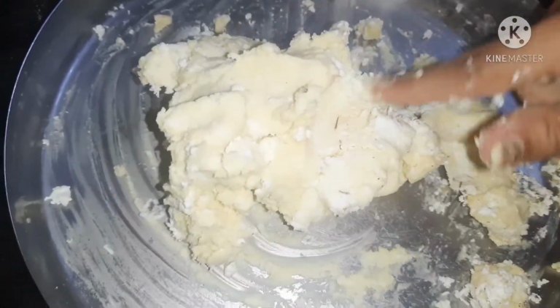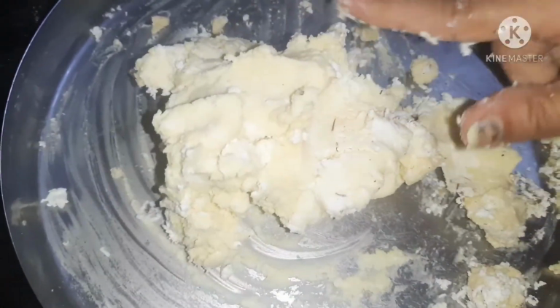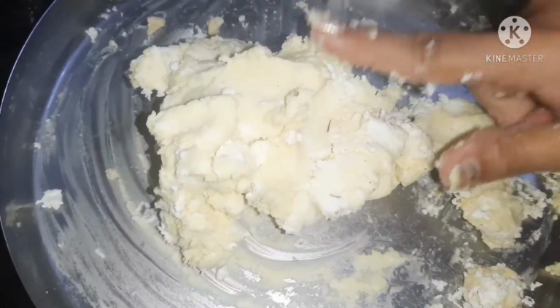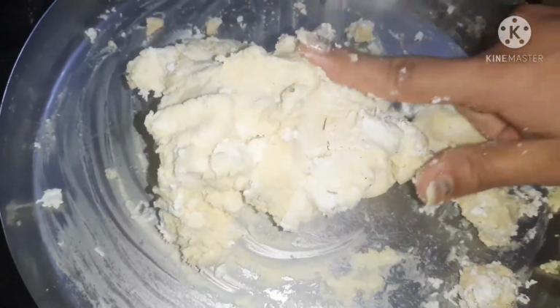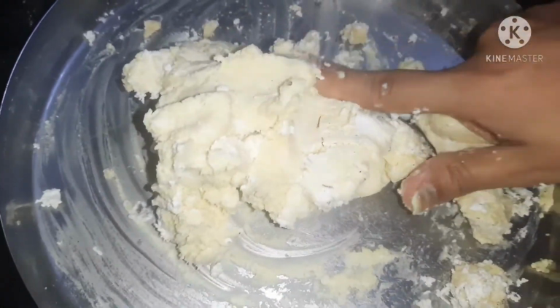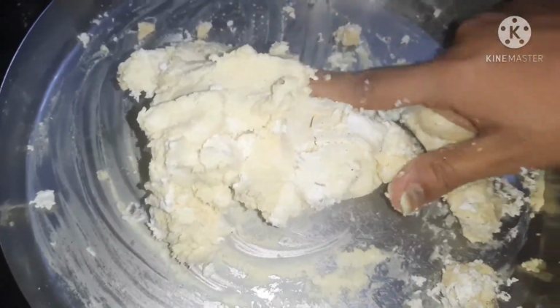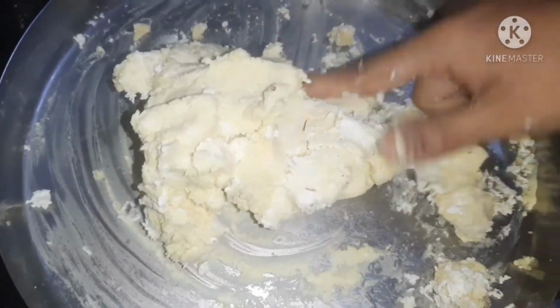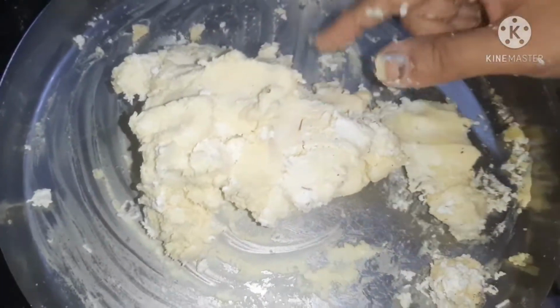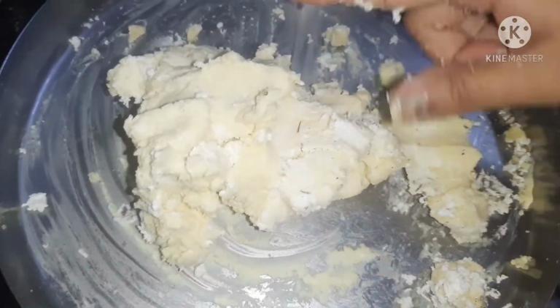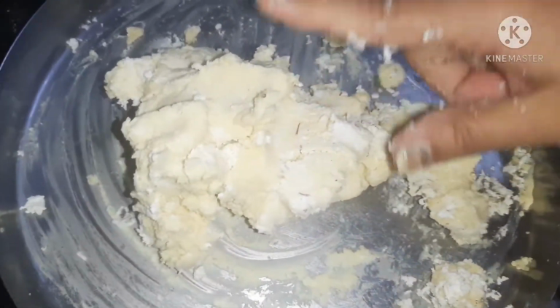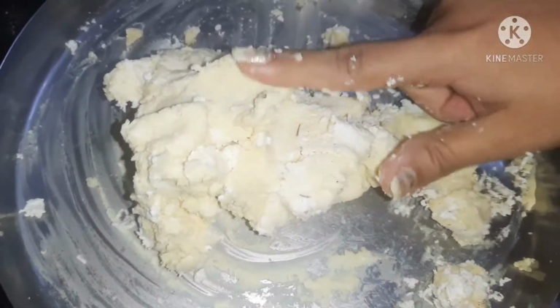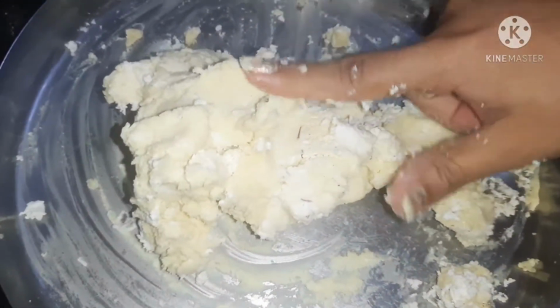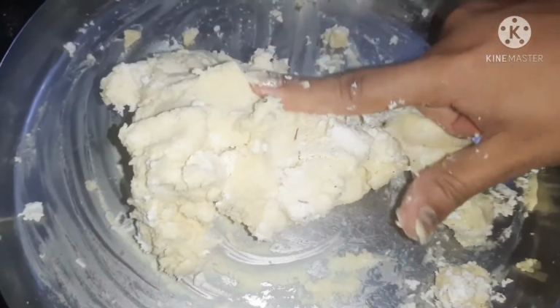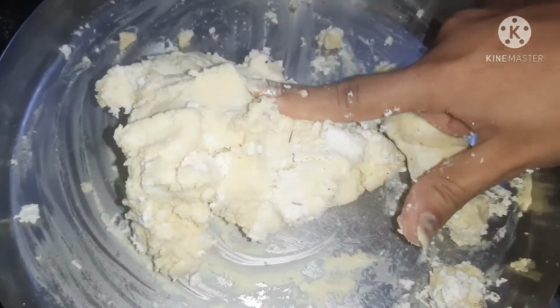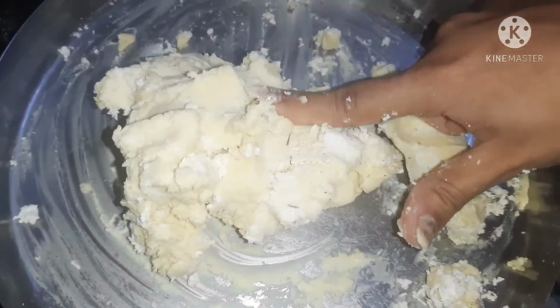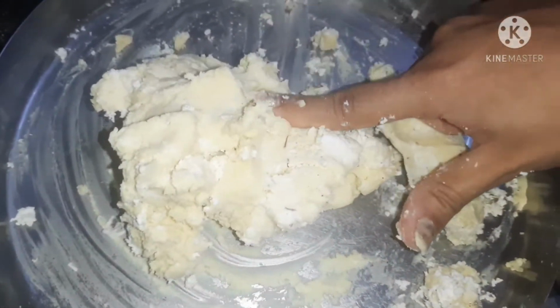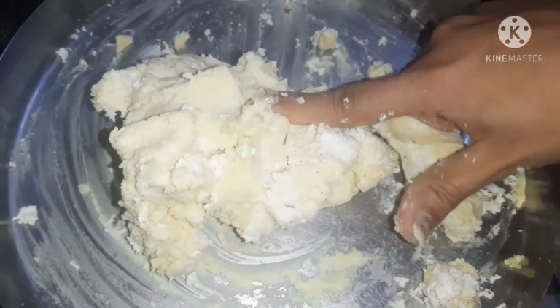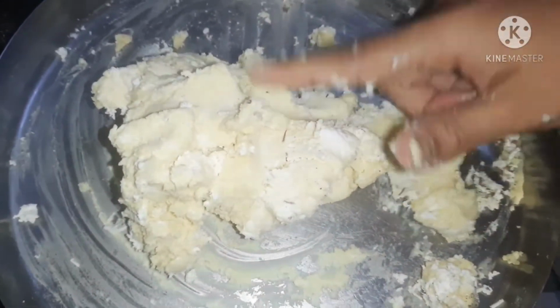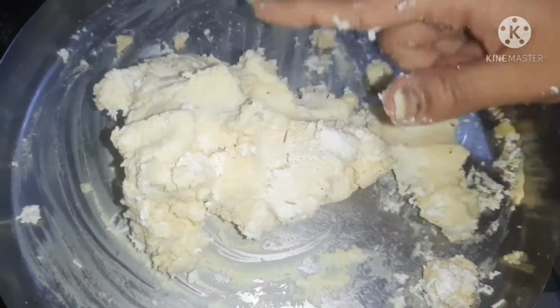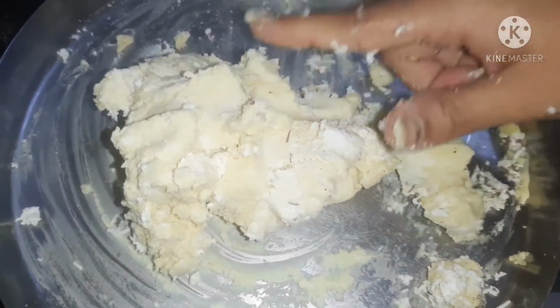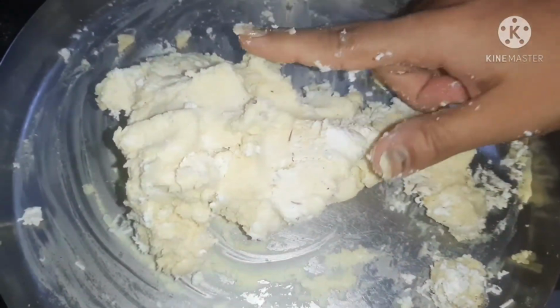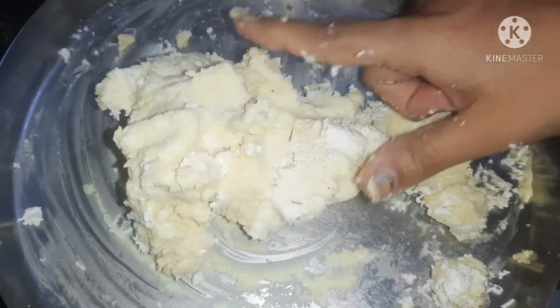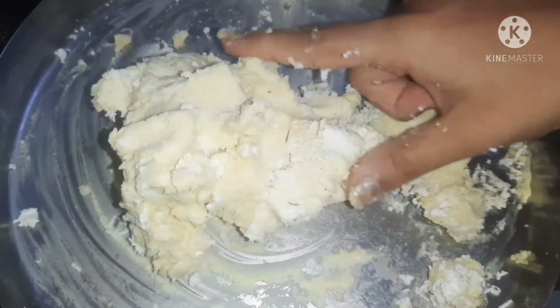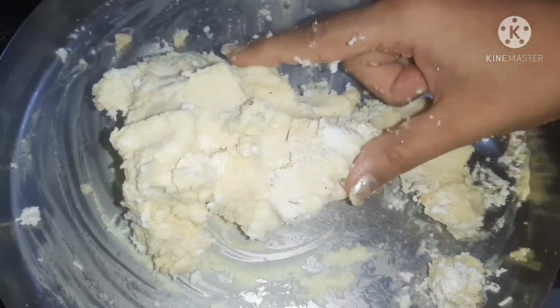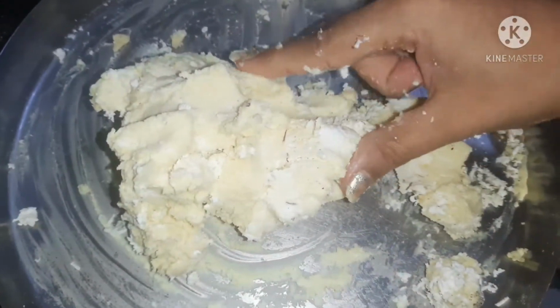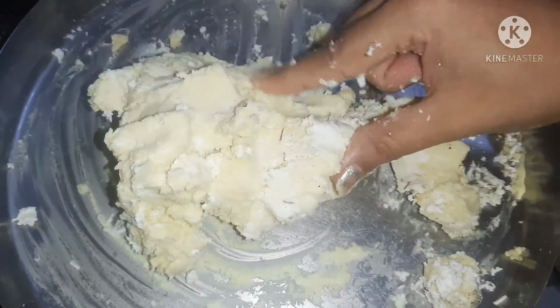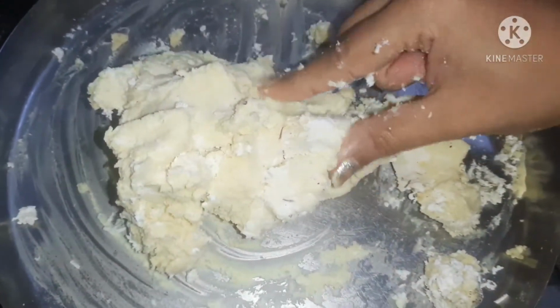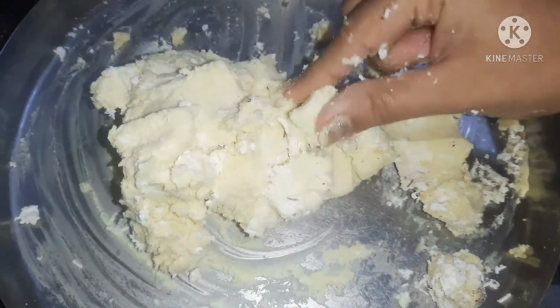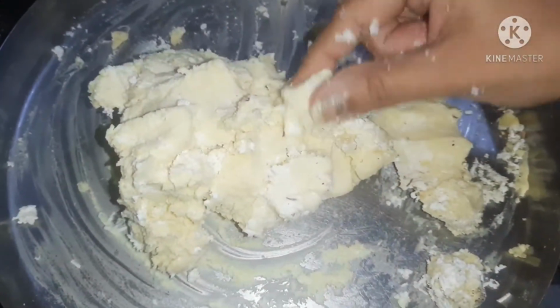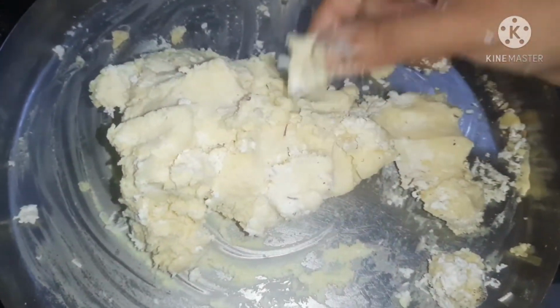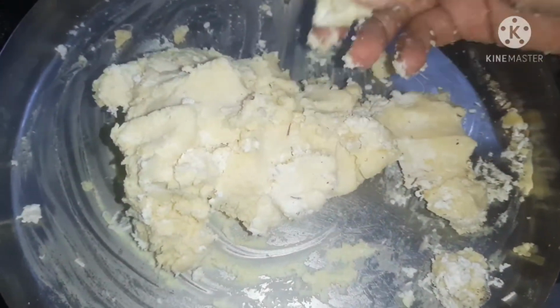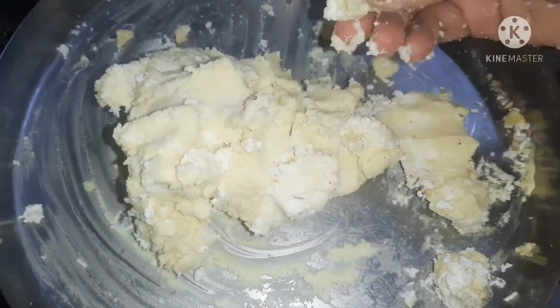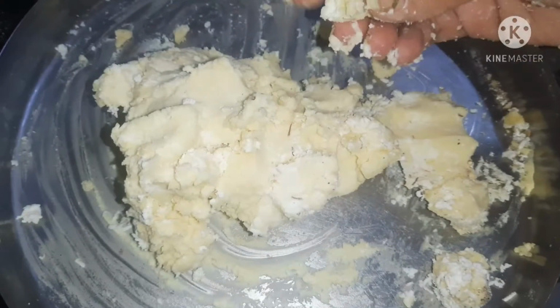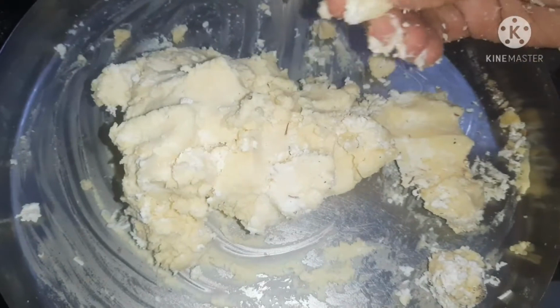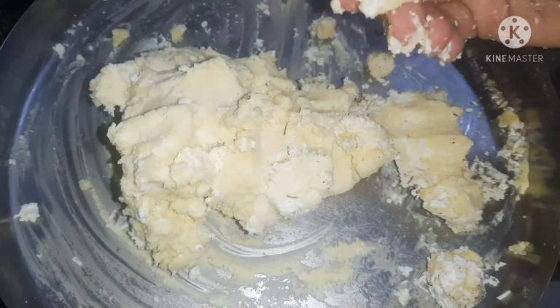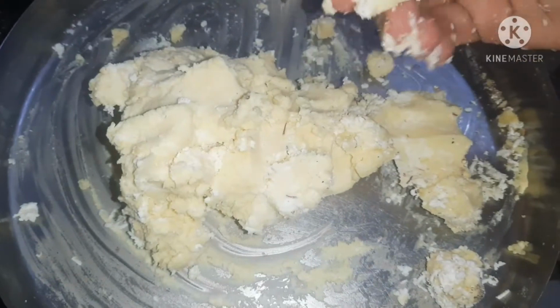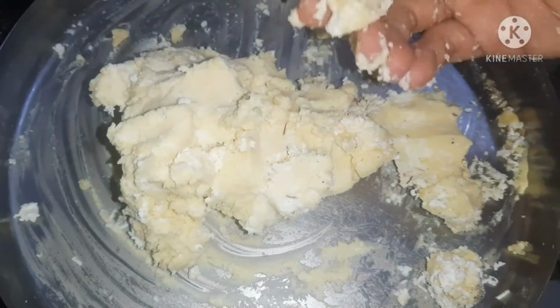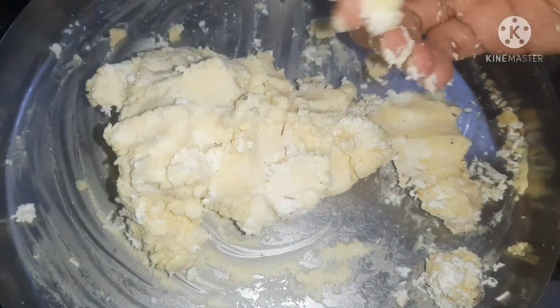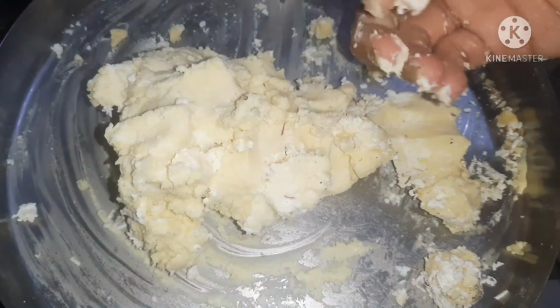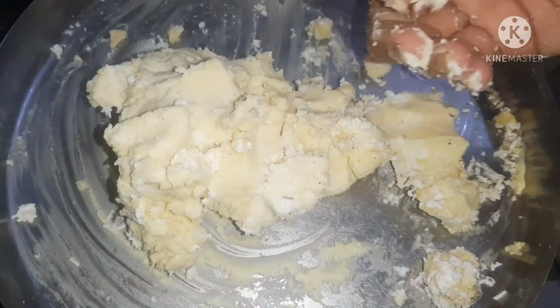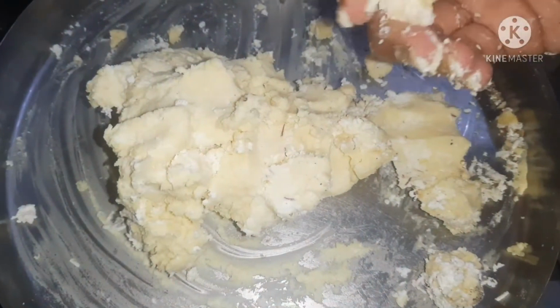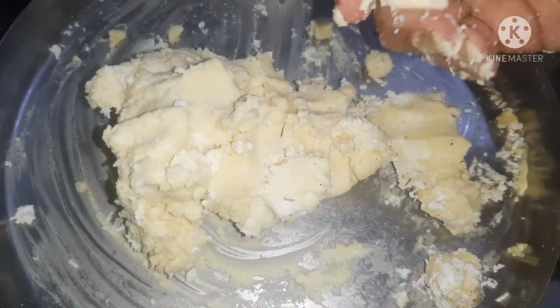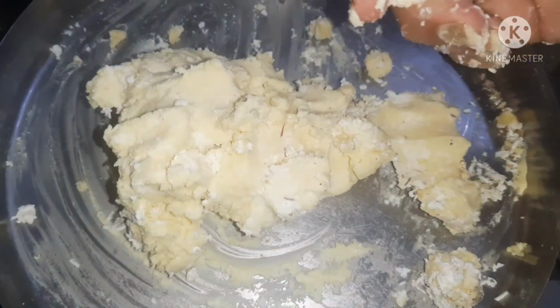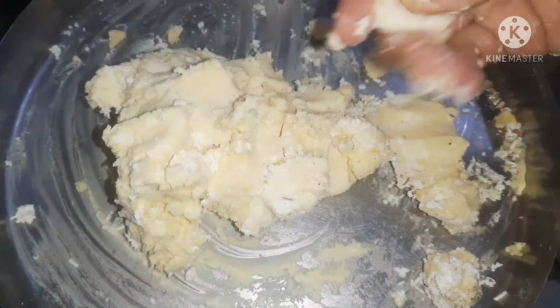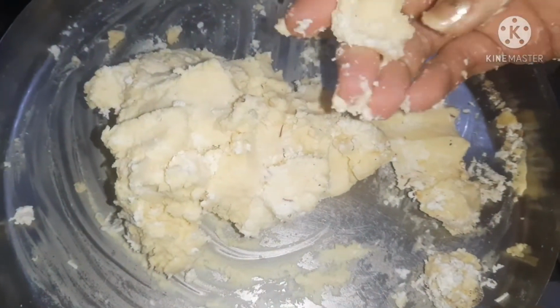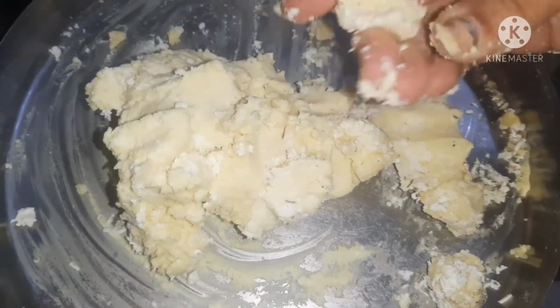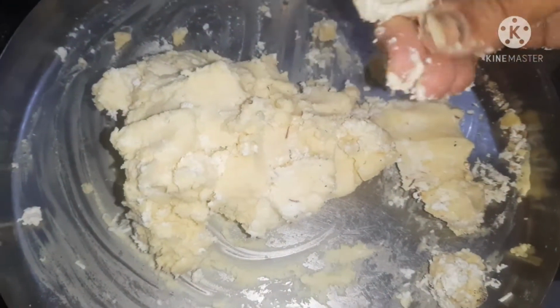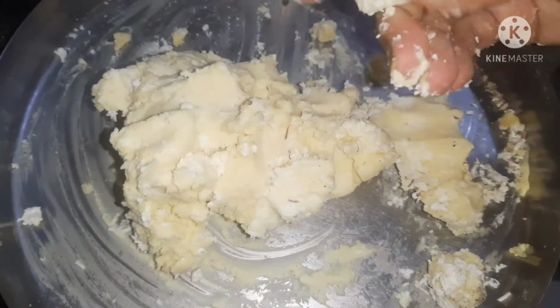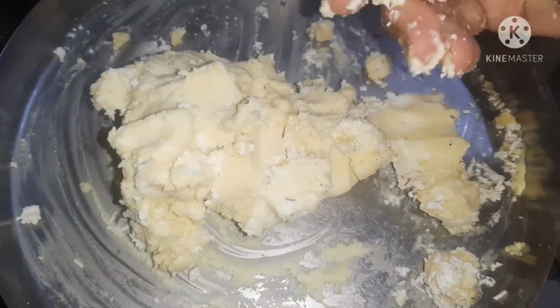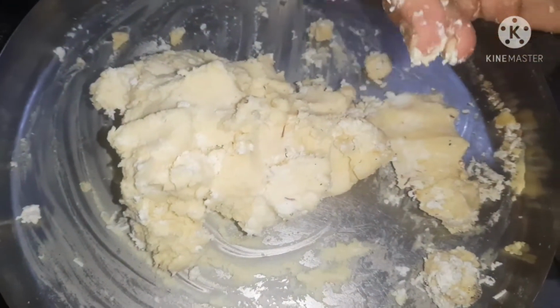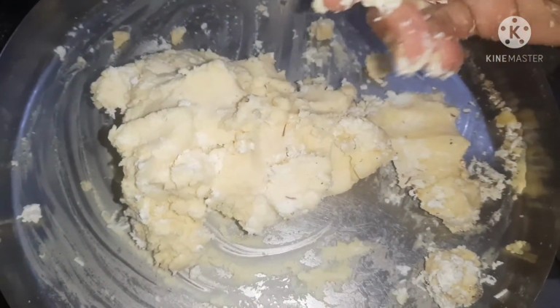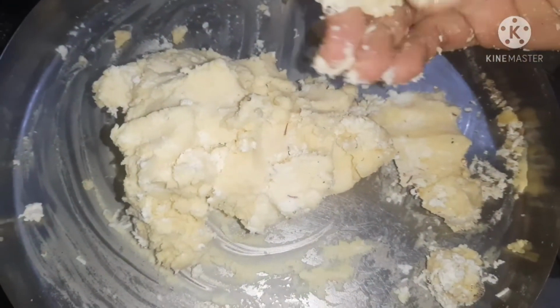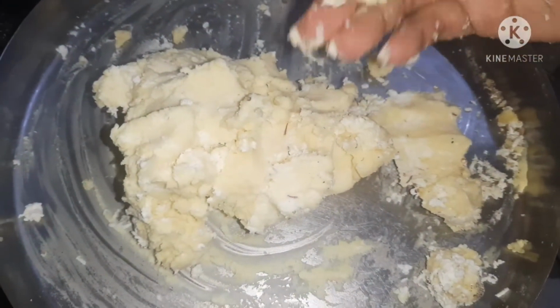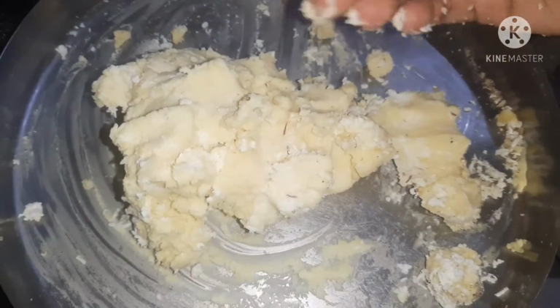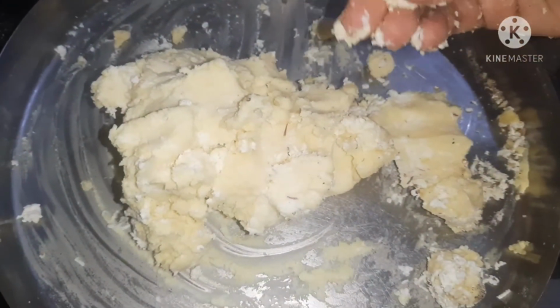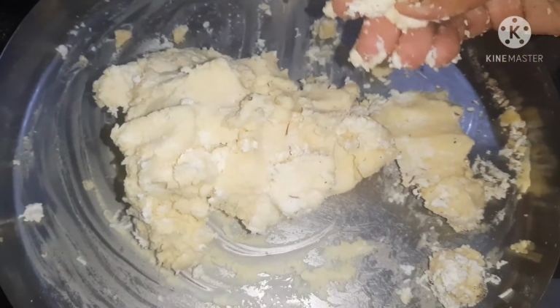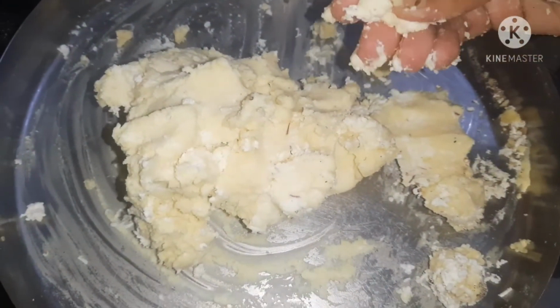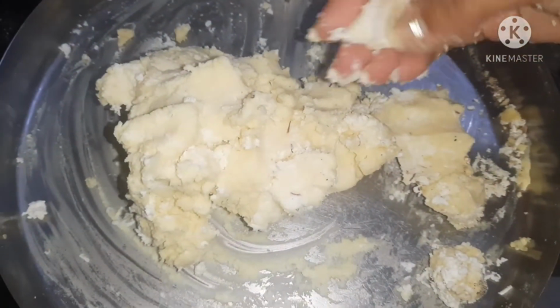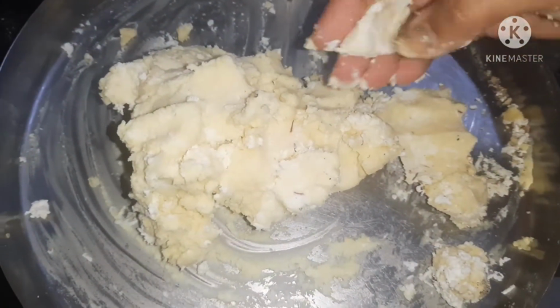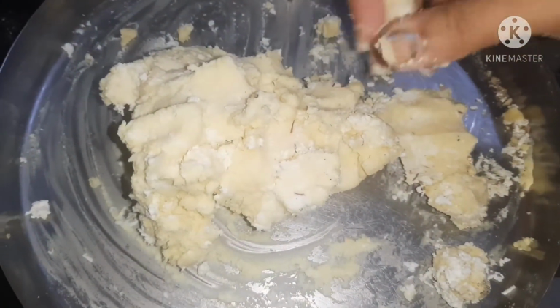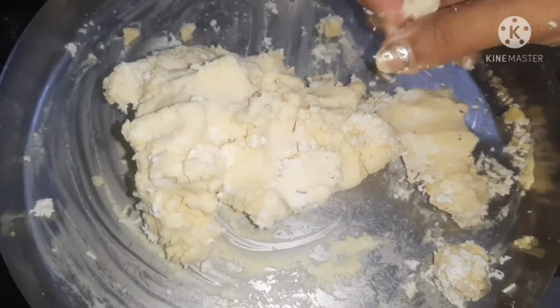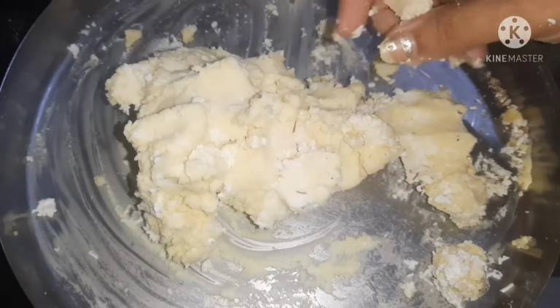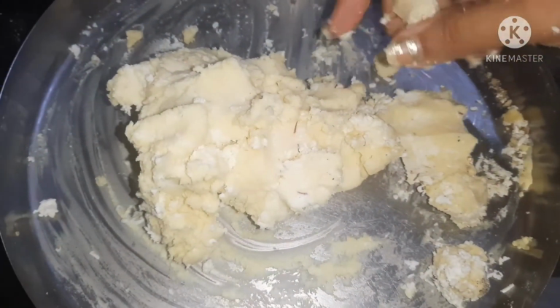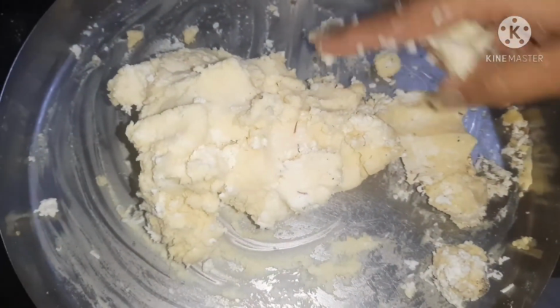There is no water in it, but we have to mash it properly. We have to mash it with our hands.